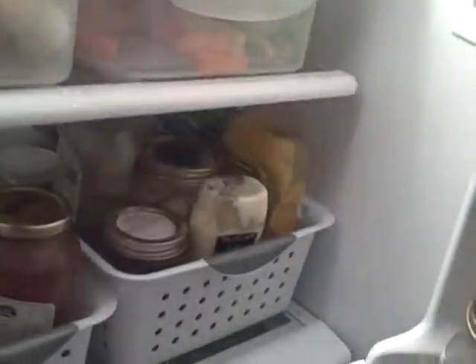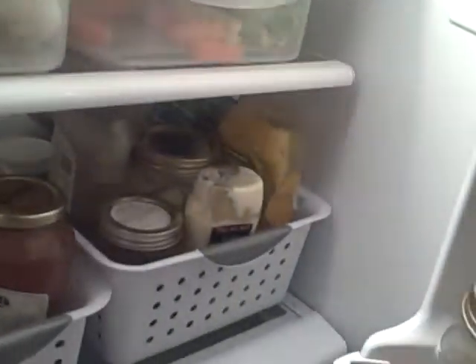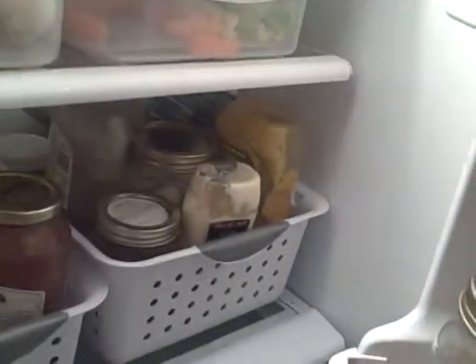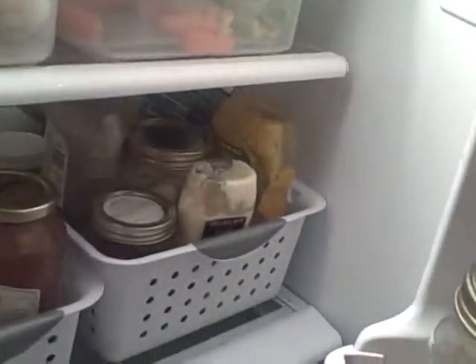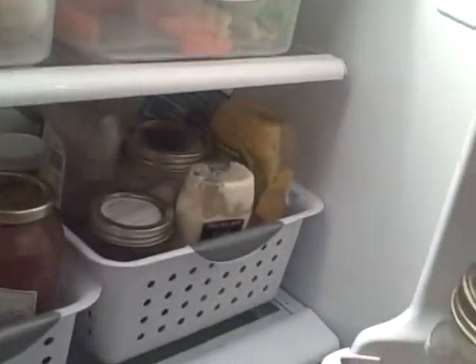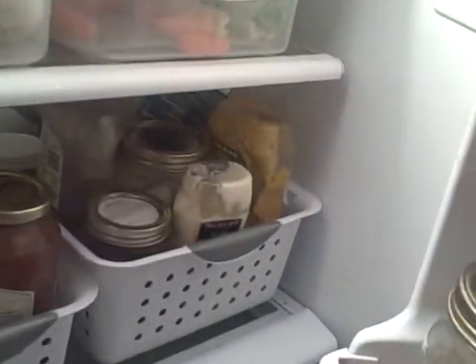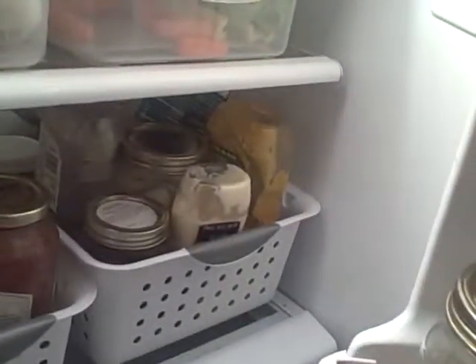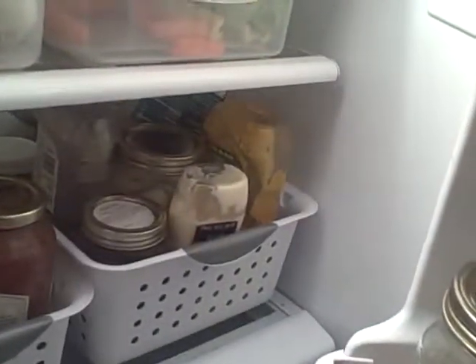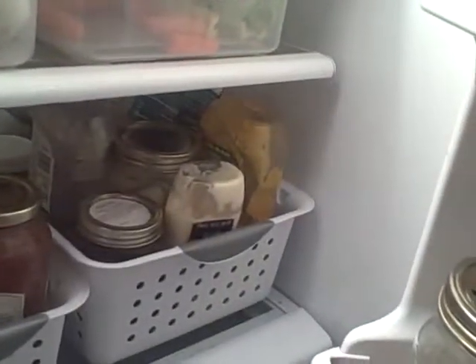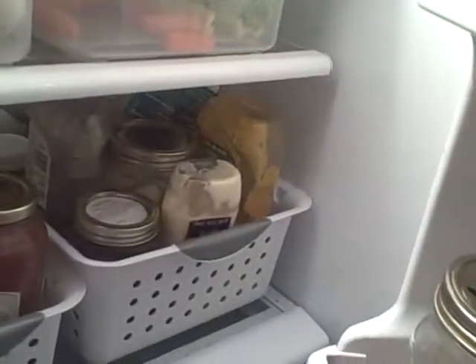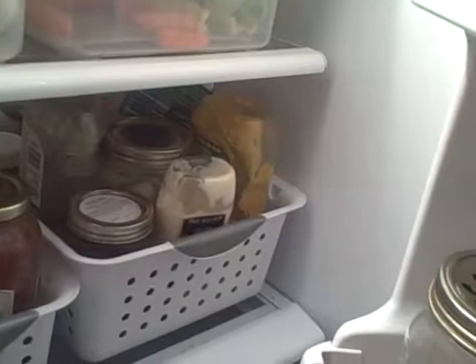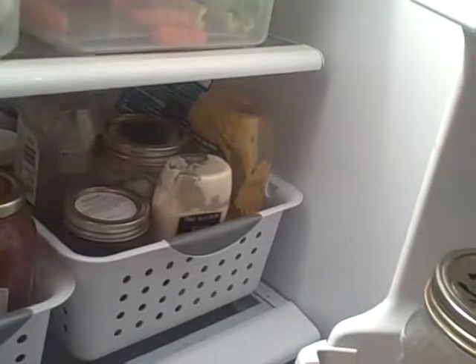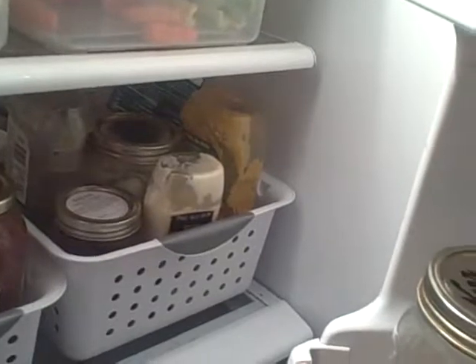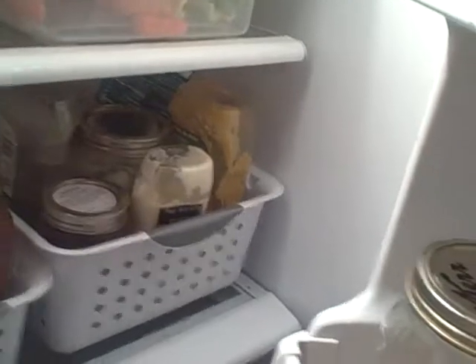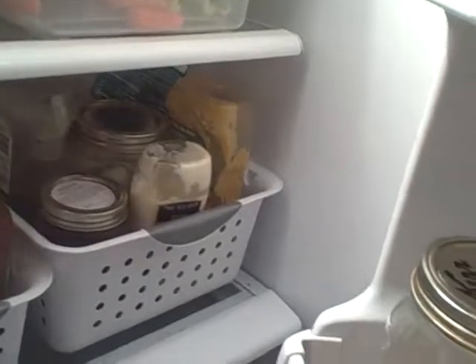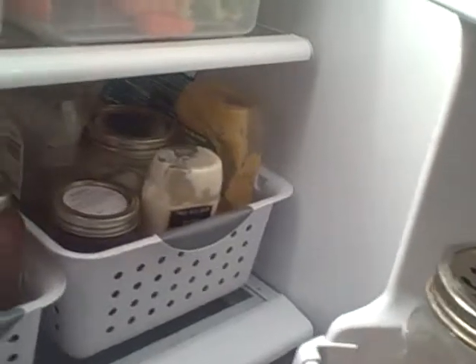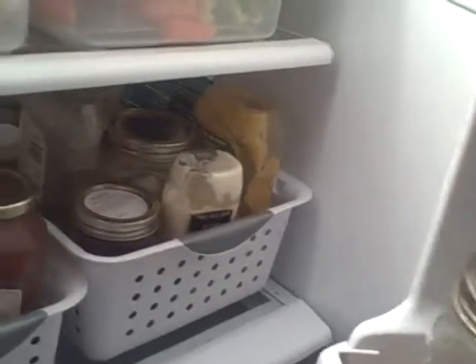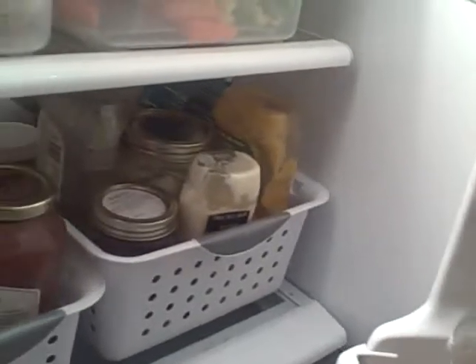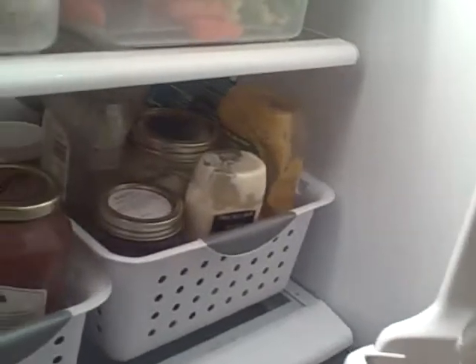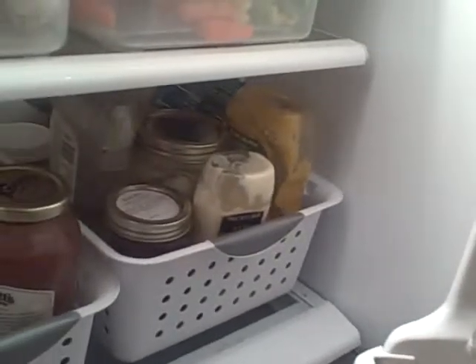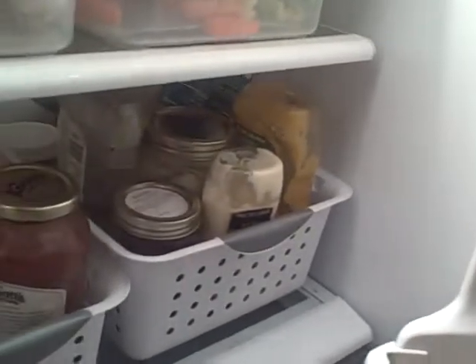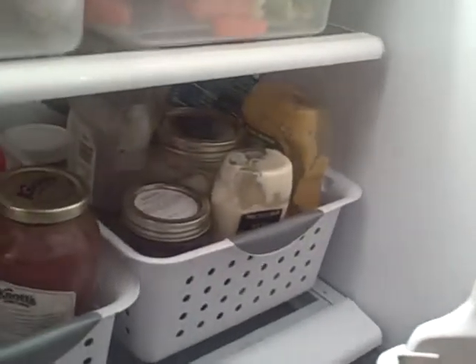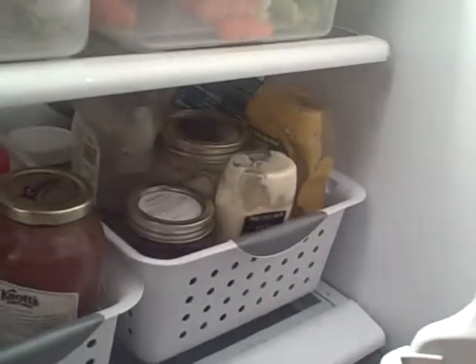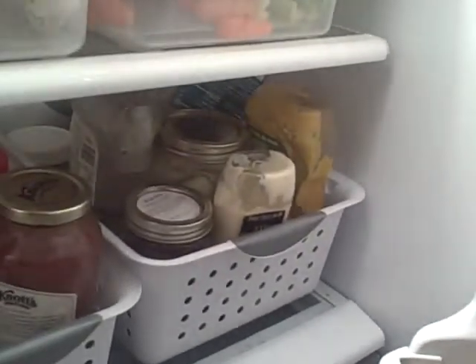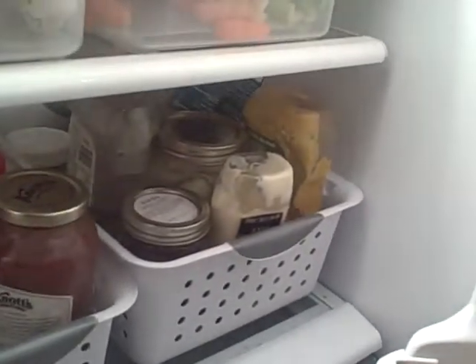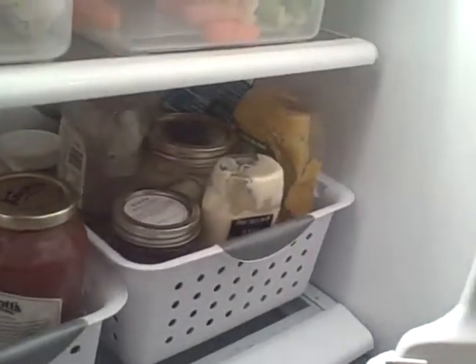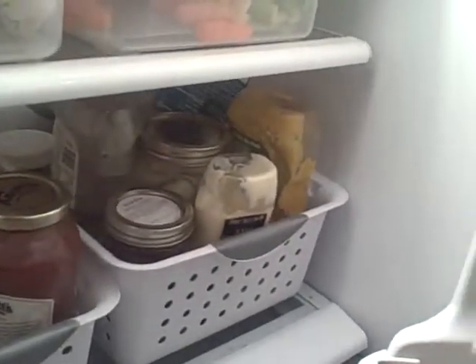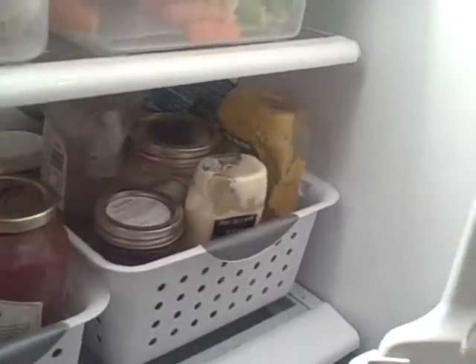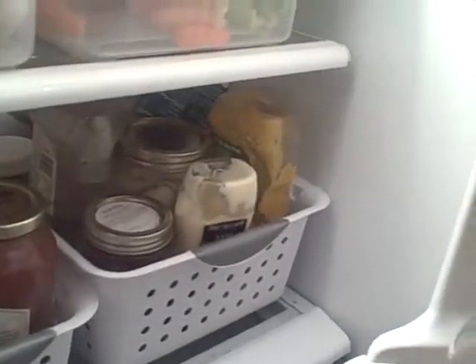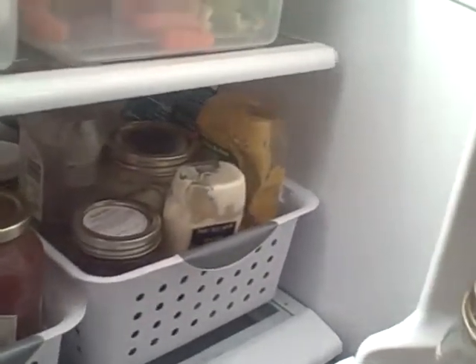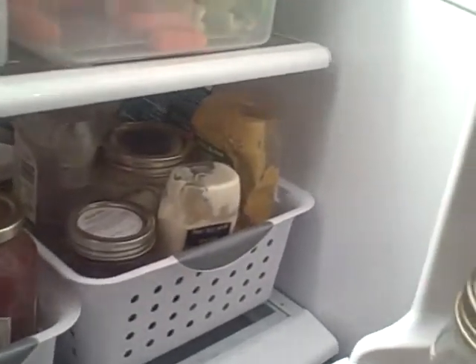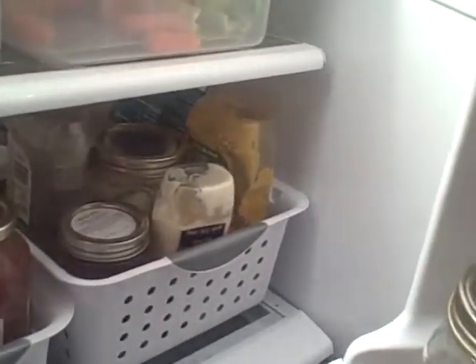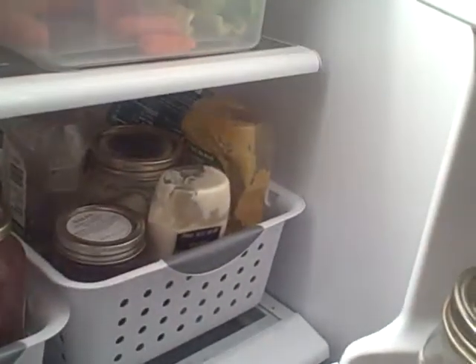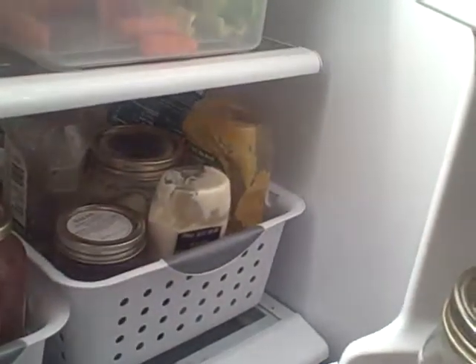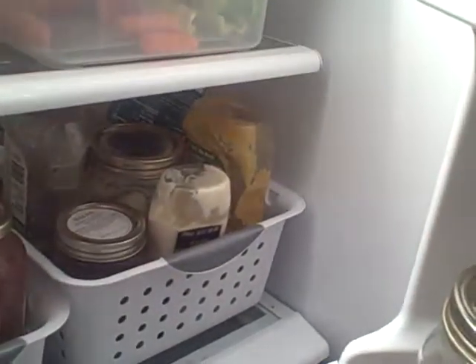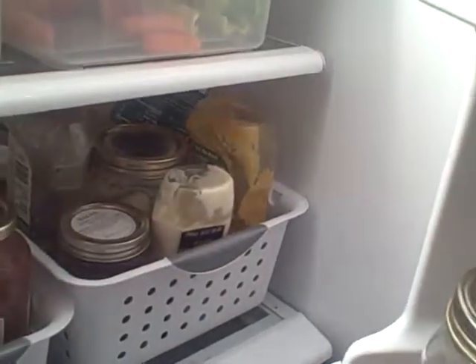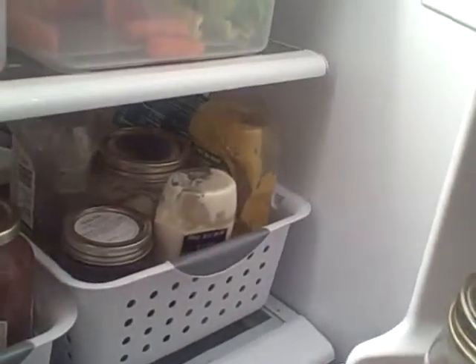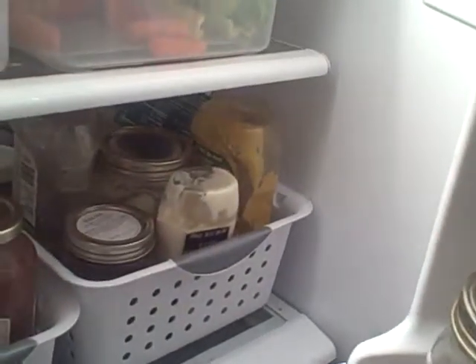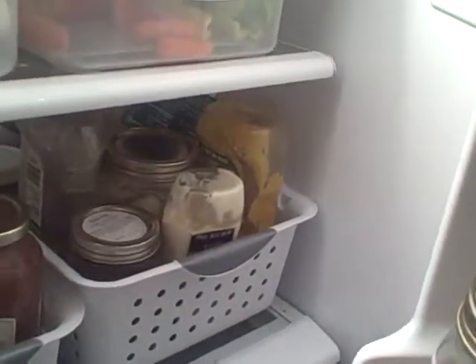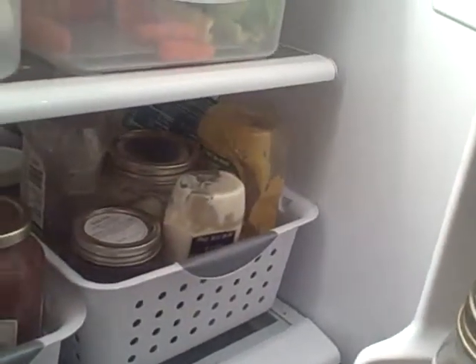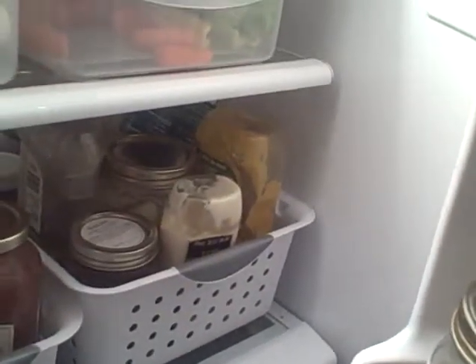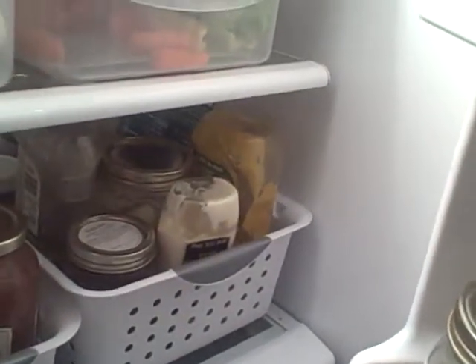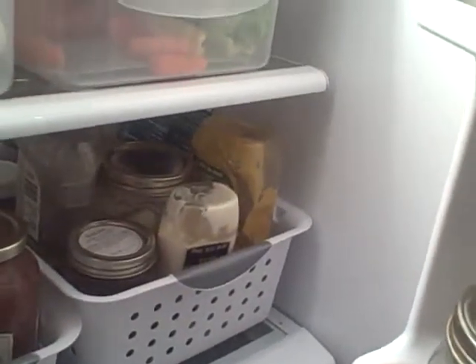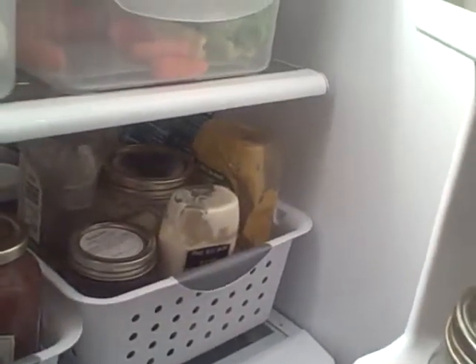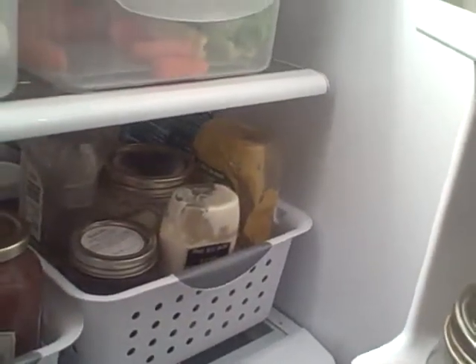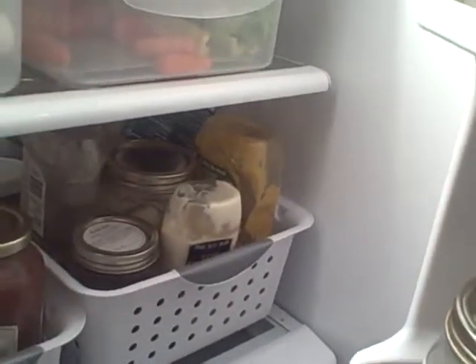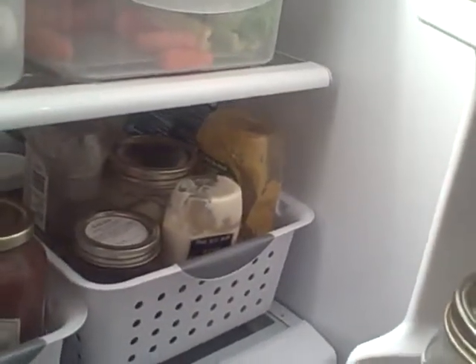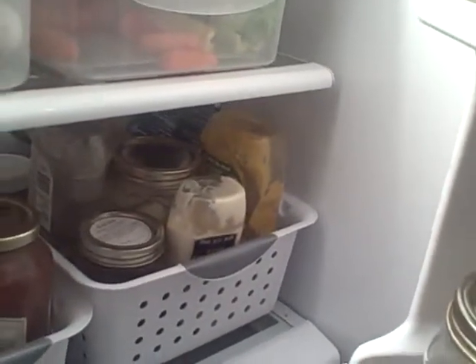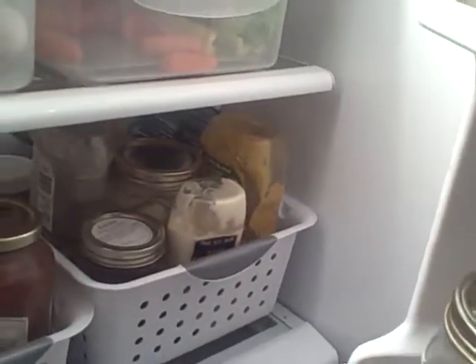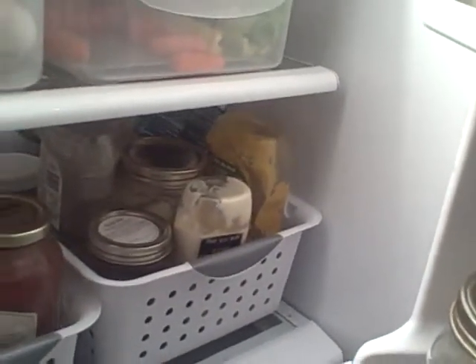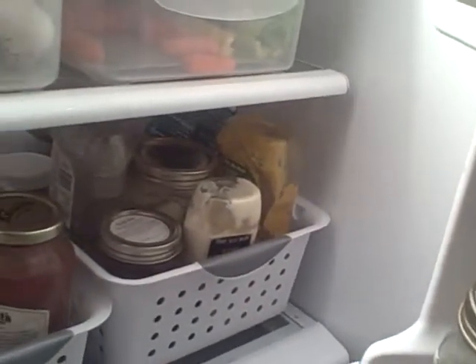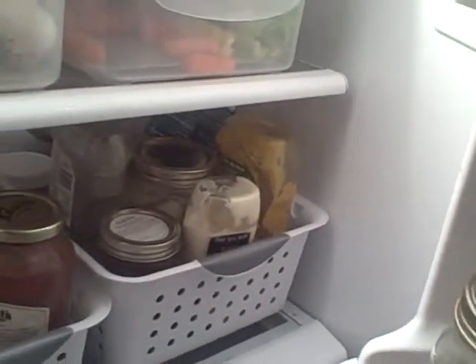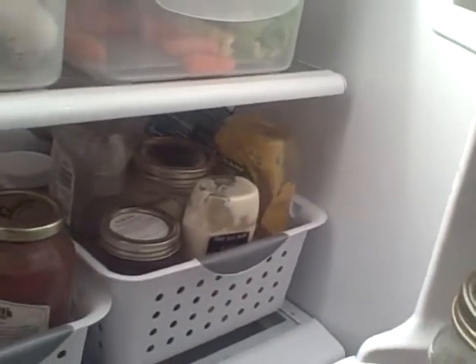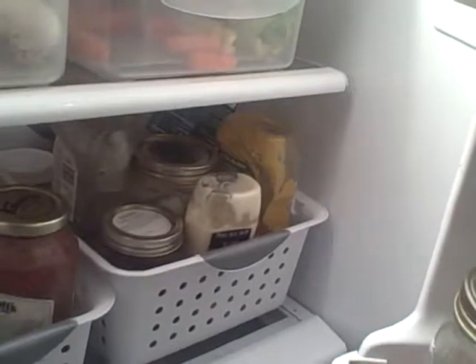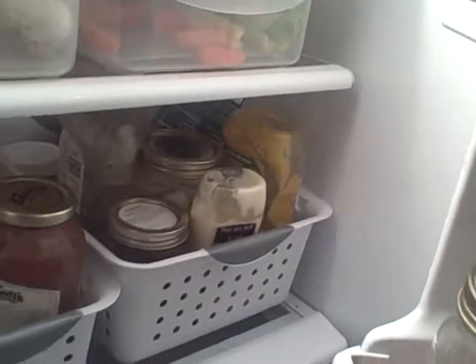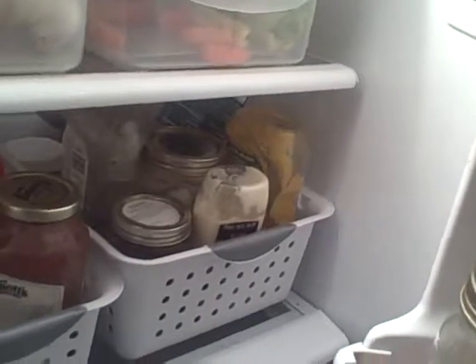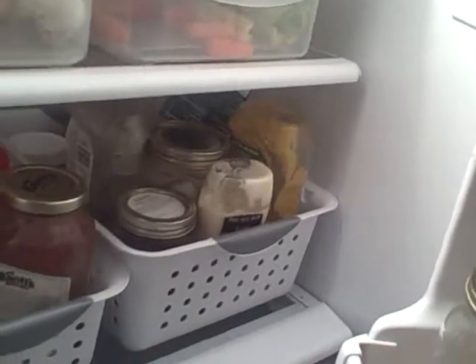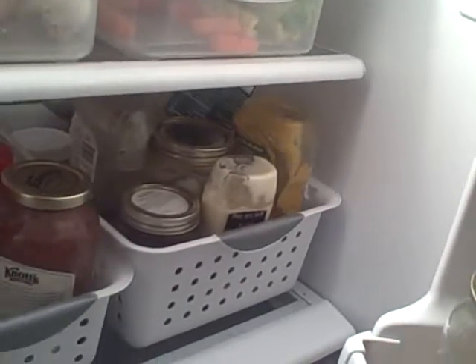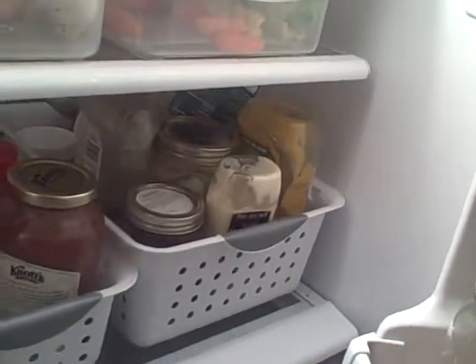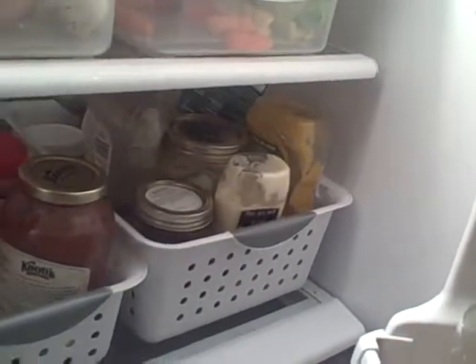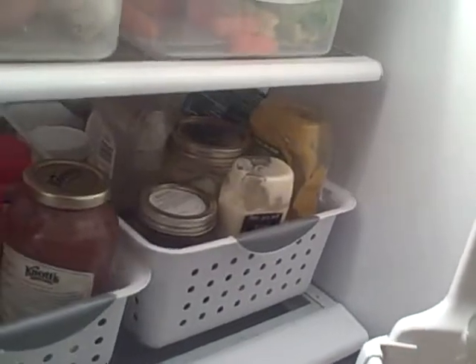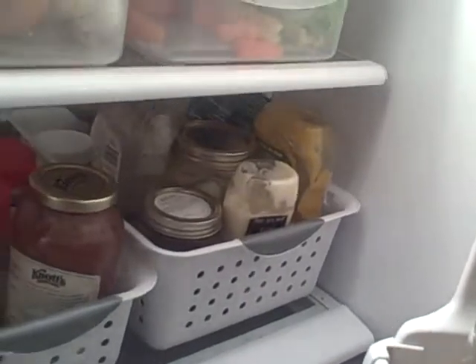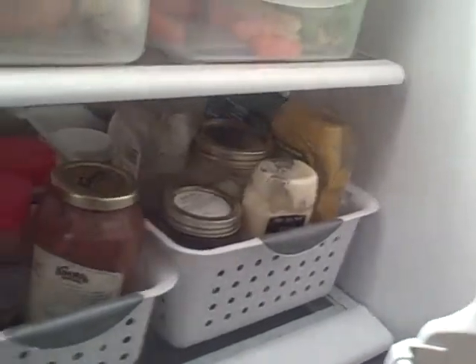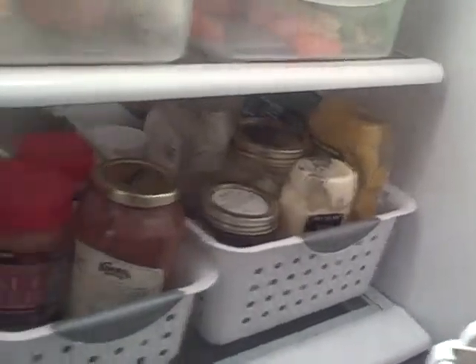Then we have our condiment bin — some of them are homemade, some of them are from the store. We're dreaming one day that they'll all be homemade. We're learning.